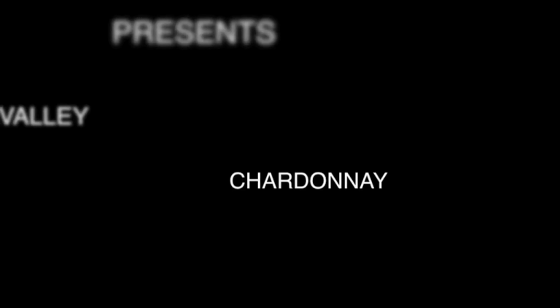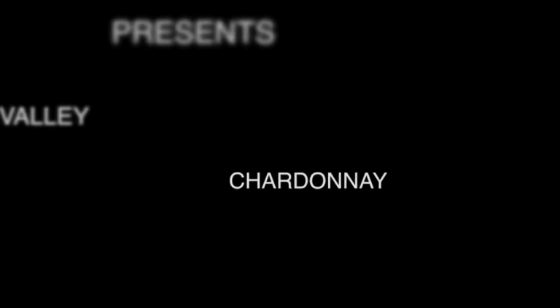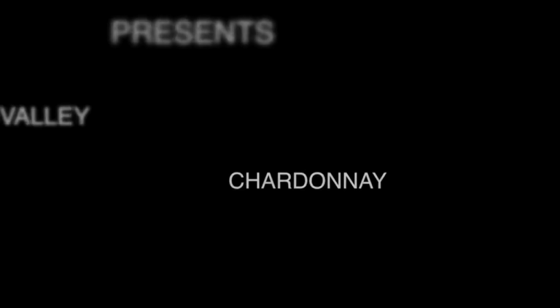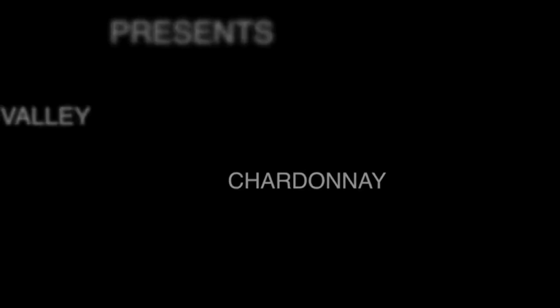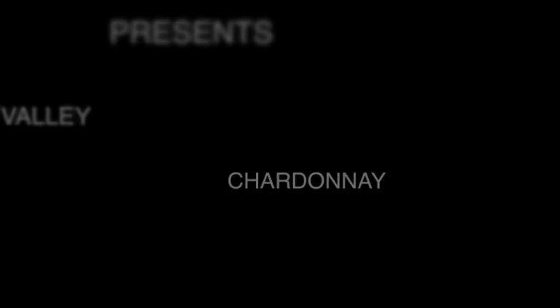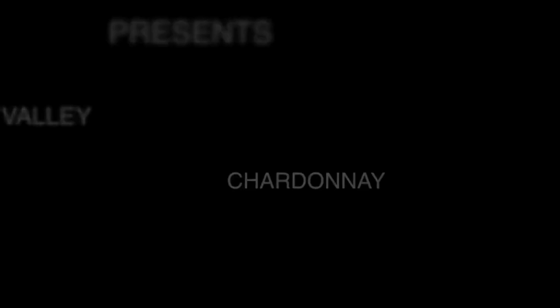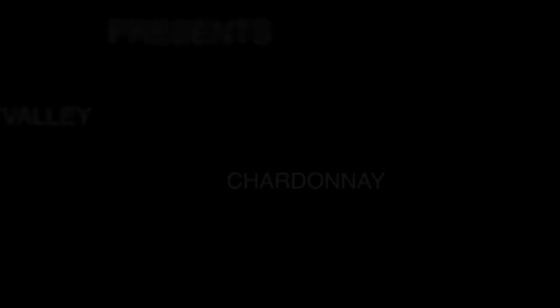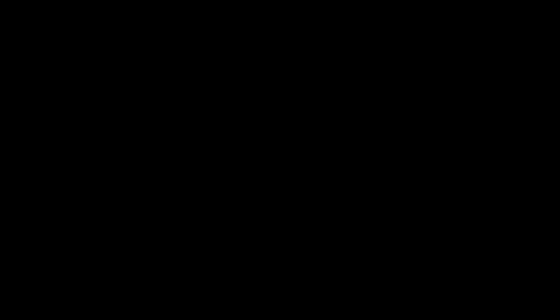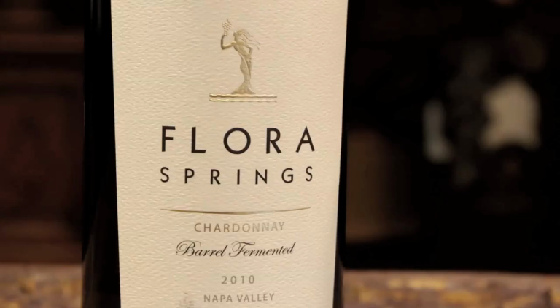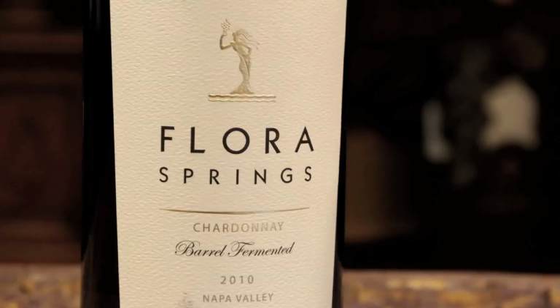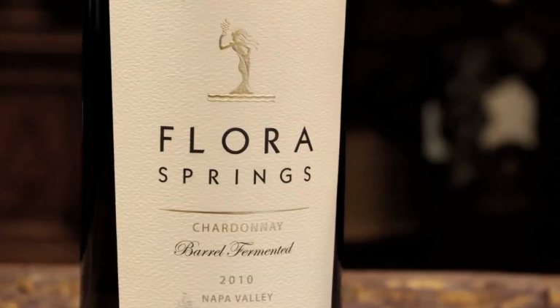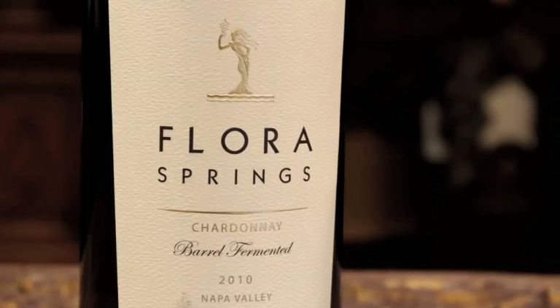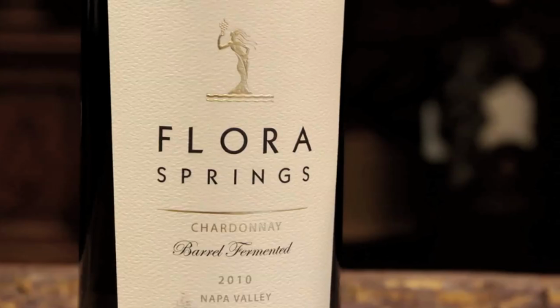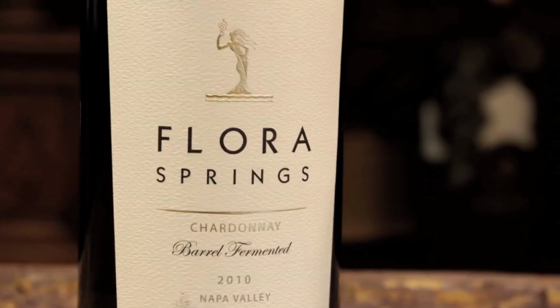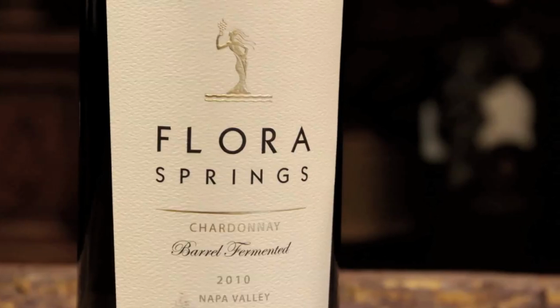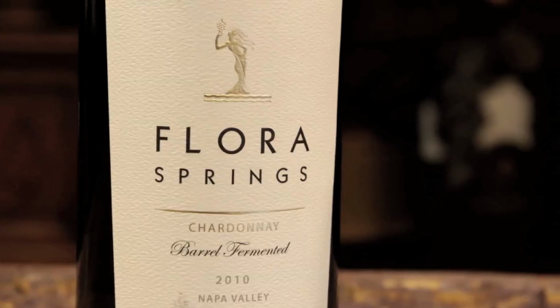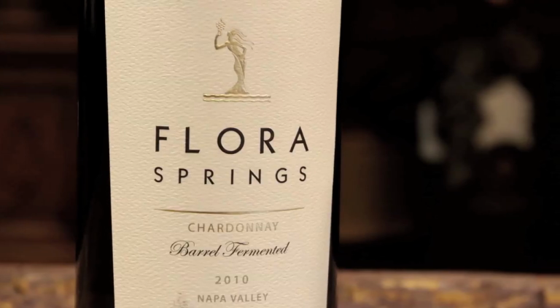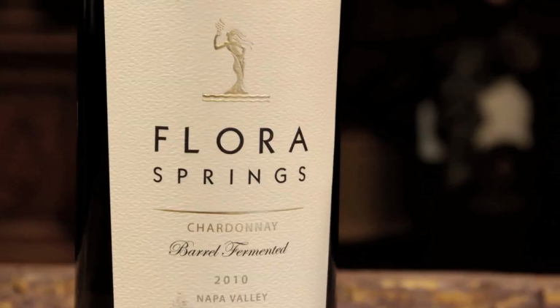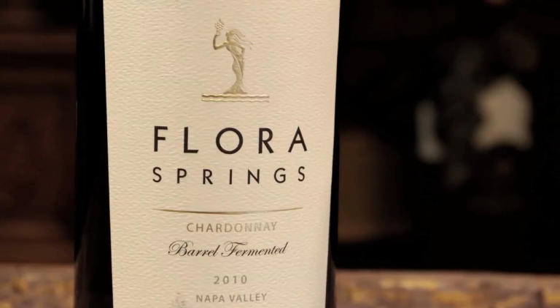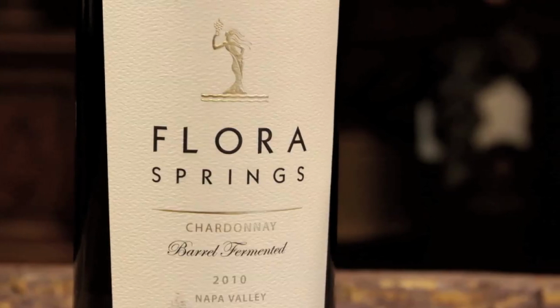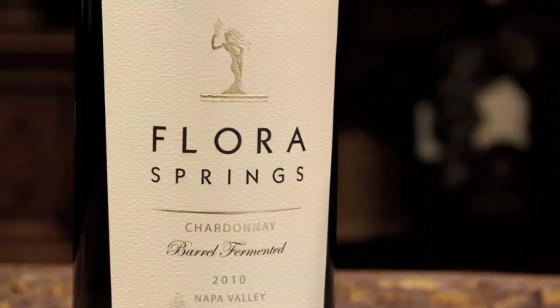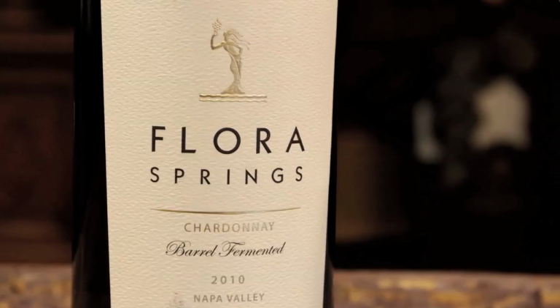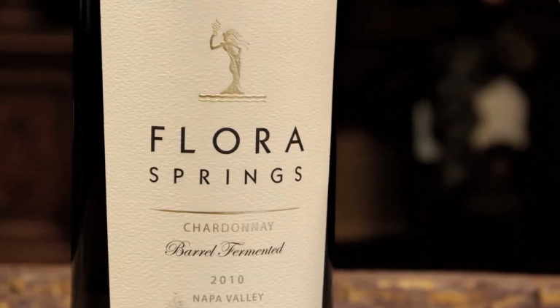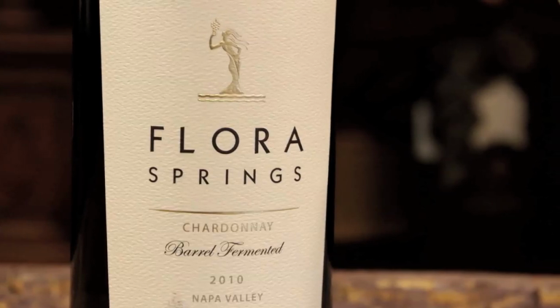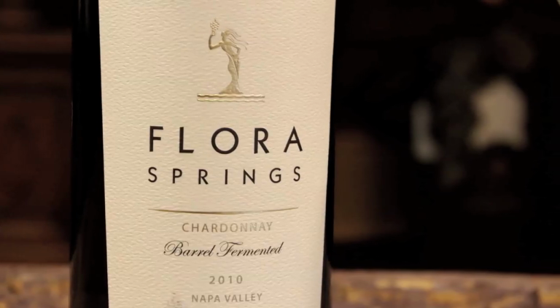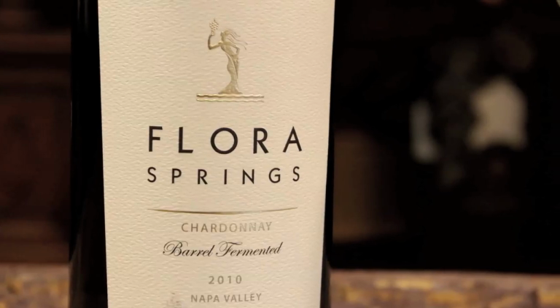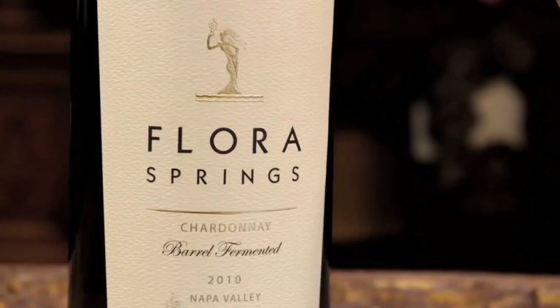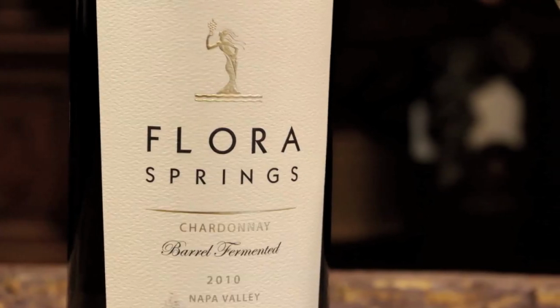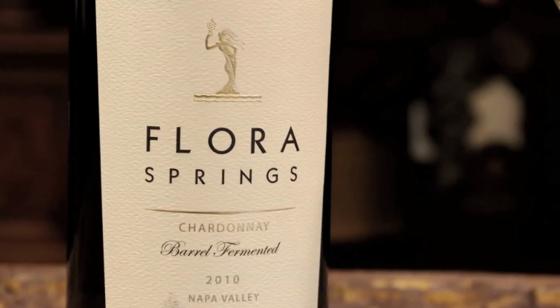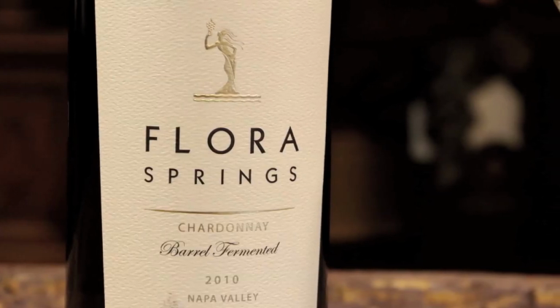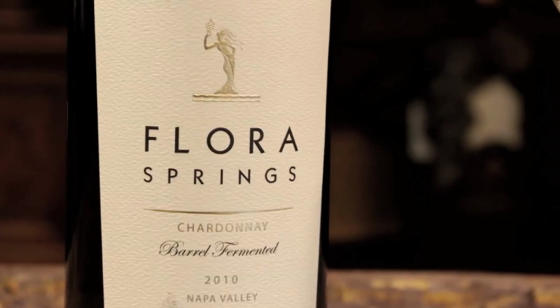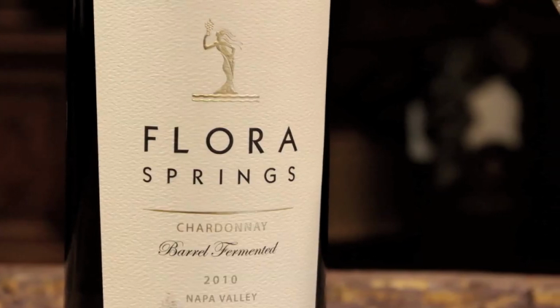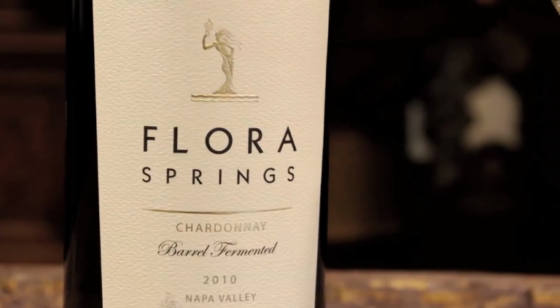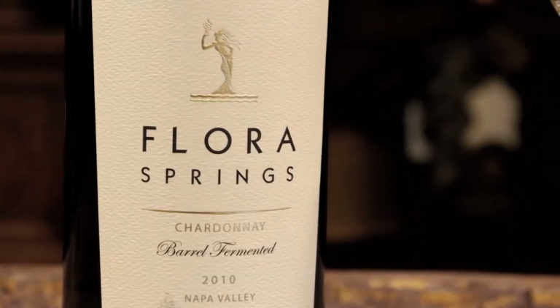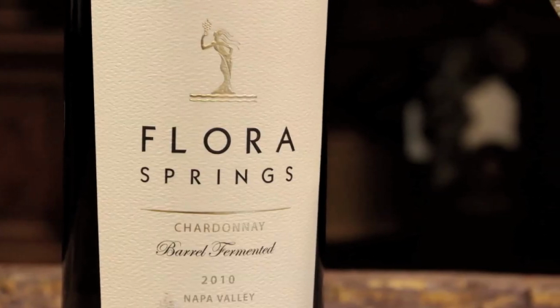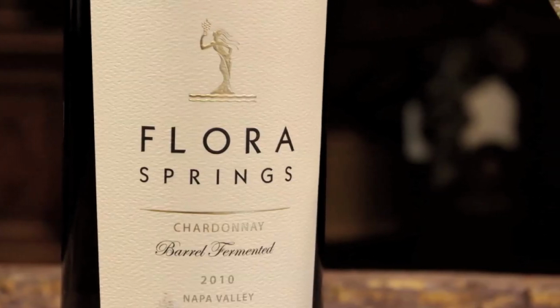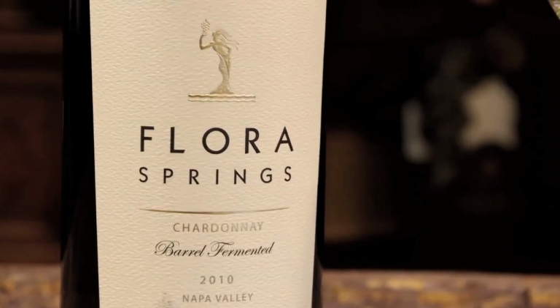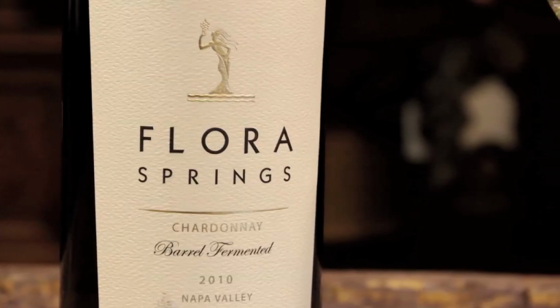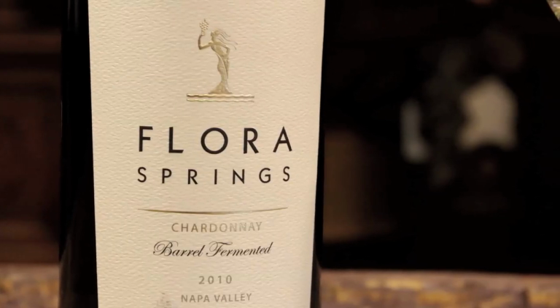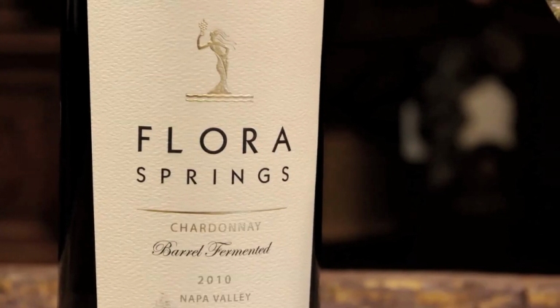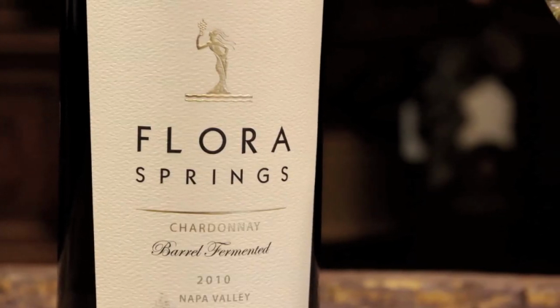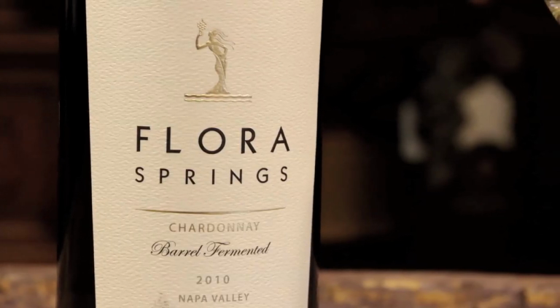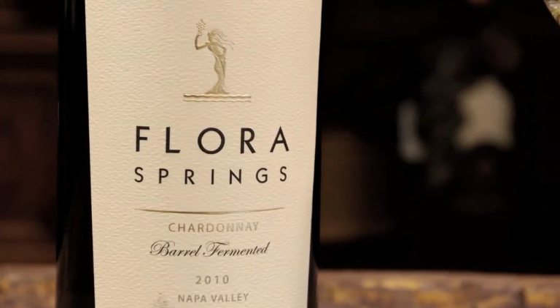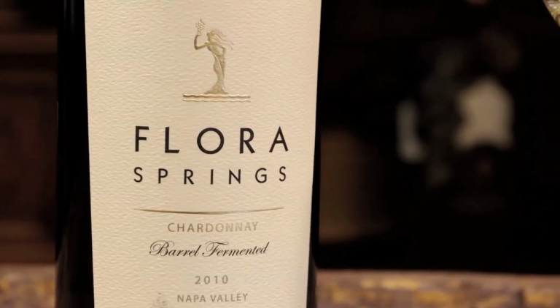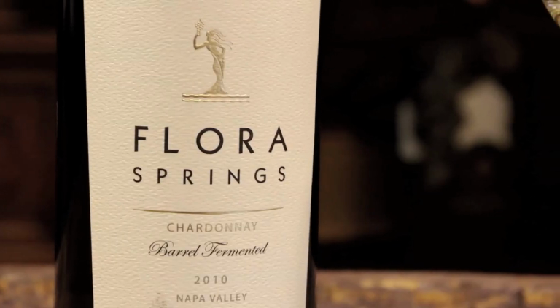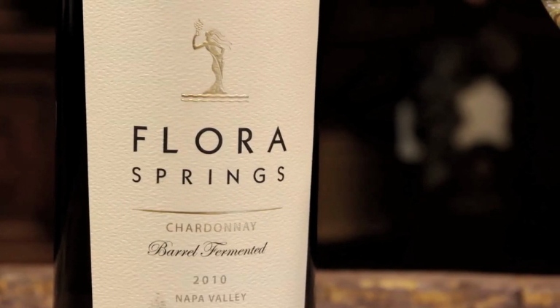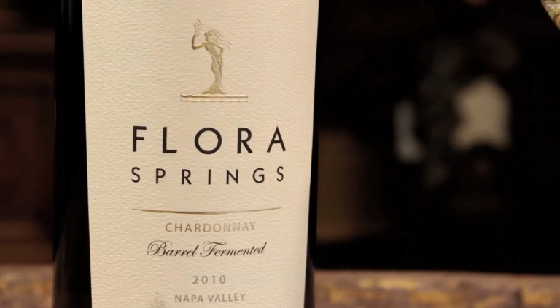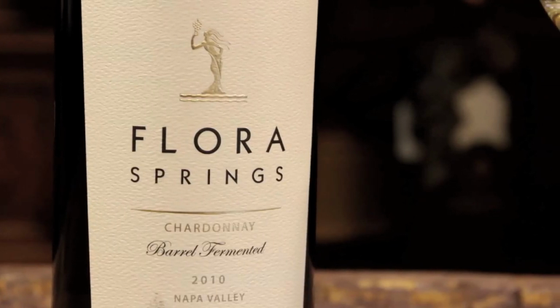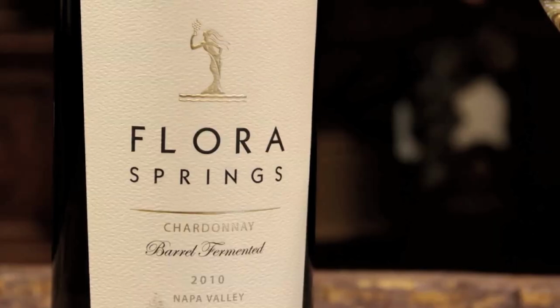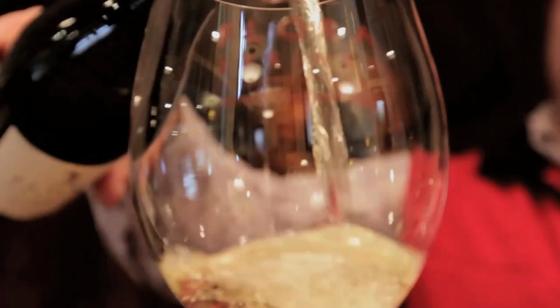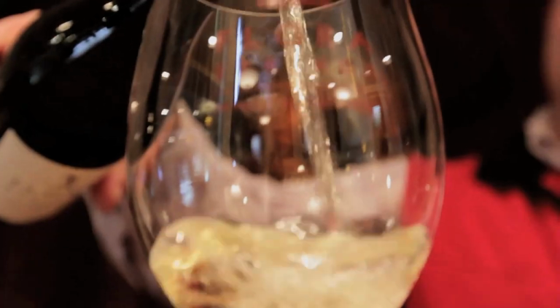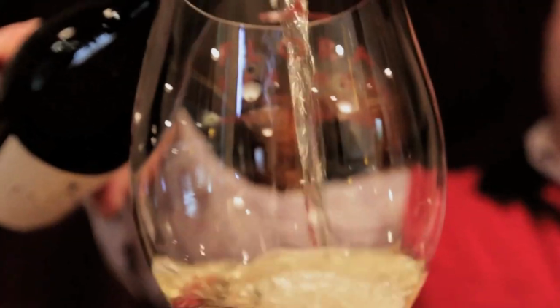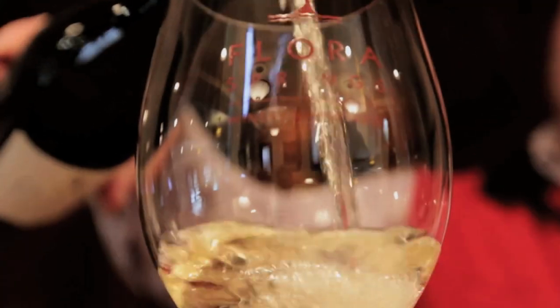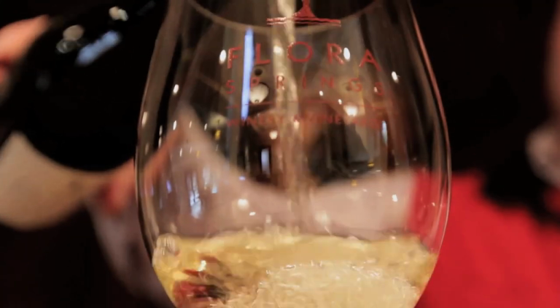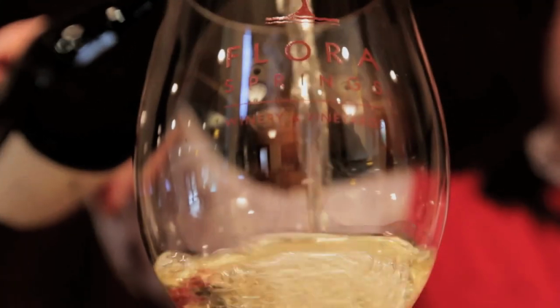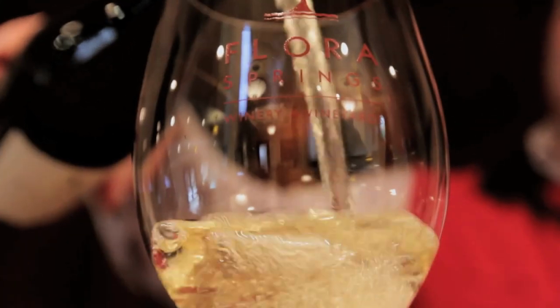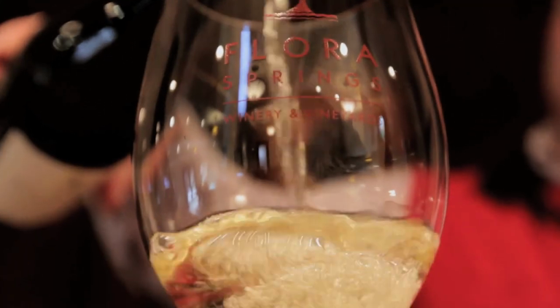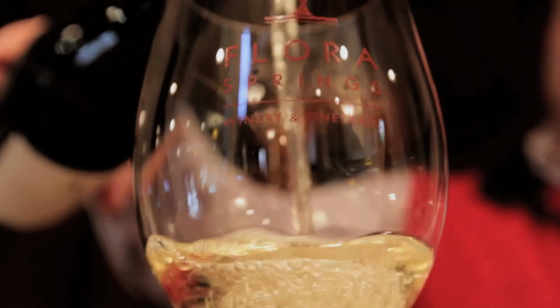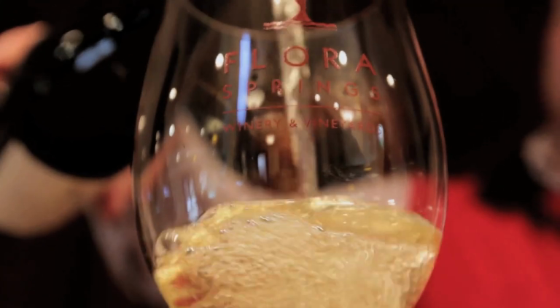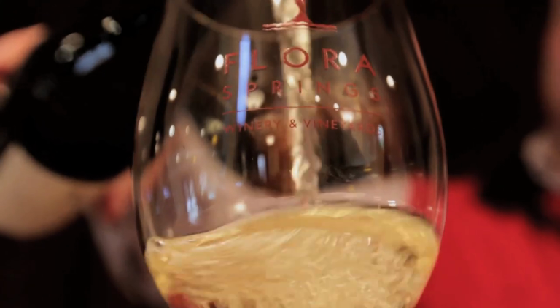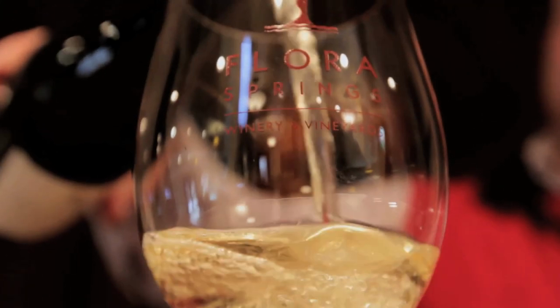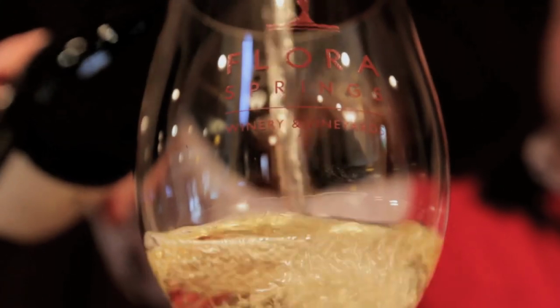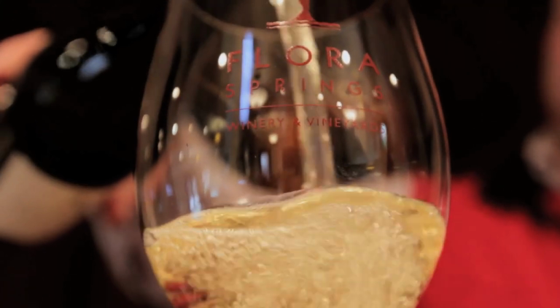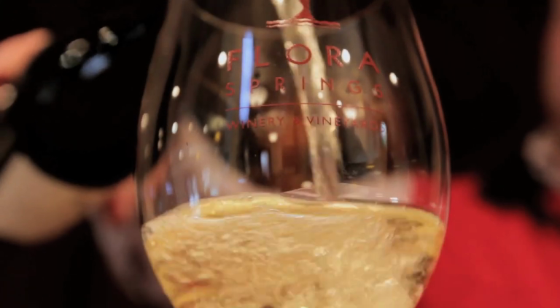I'd like to welcome you all to Flora Springs today. We're going to be tasting the 2010 Flora Springs Barrel Fermented Chardonnay.